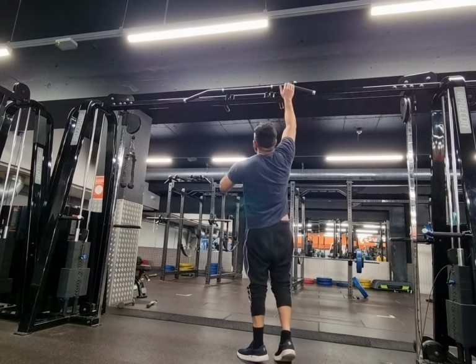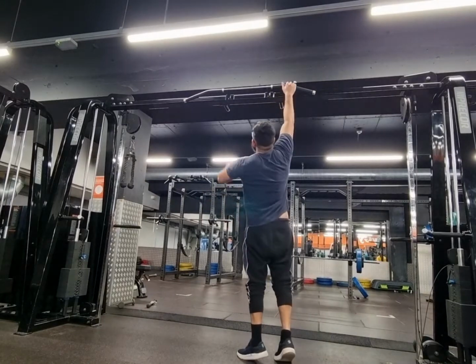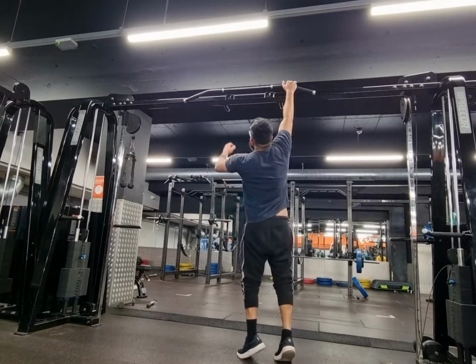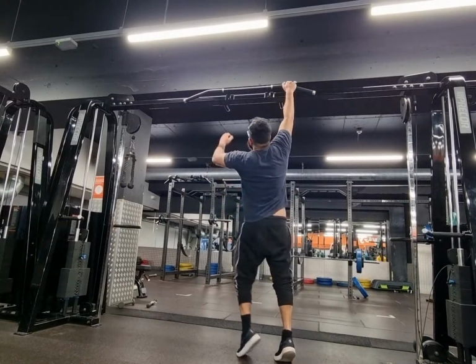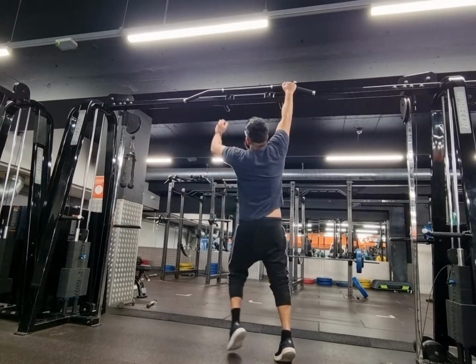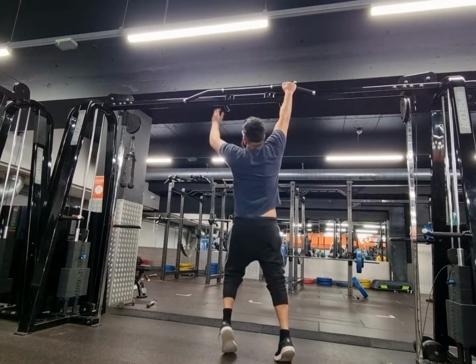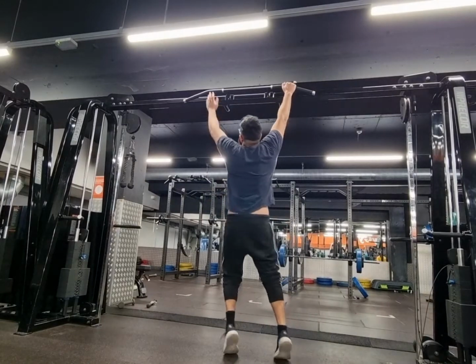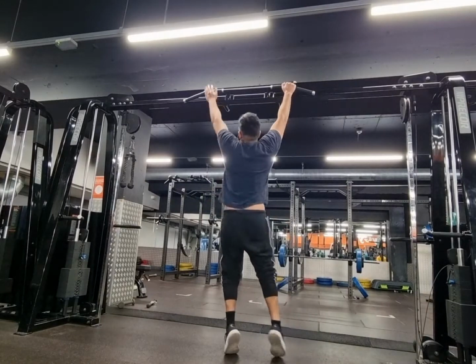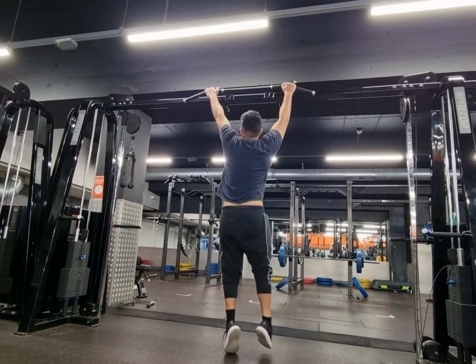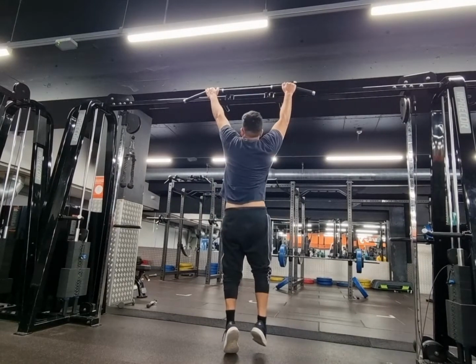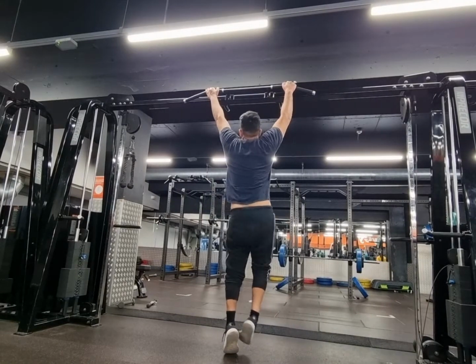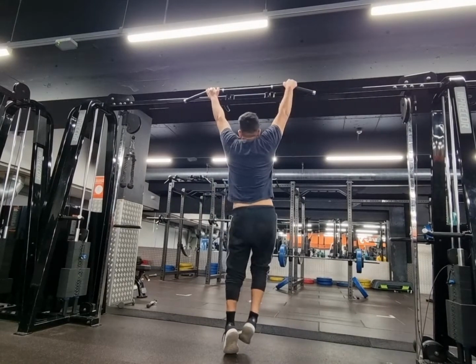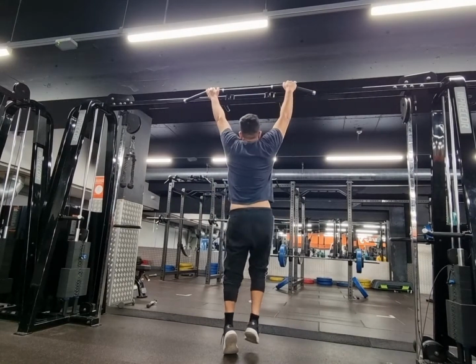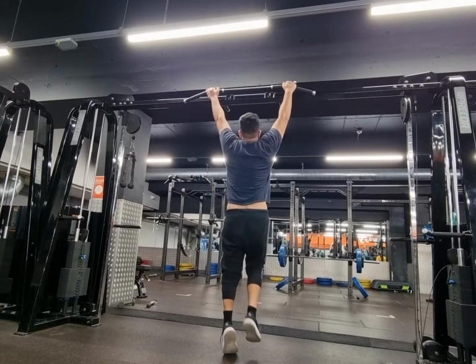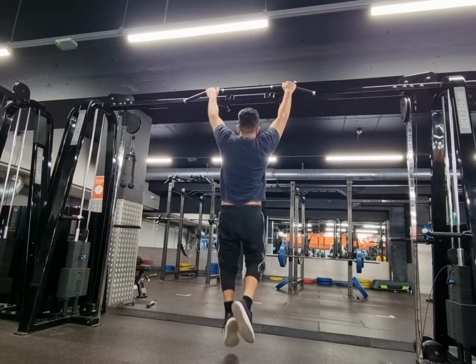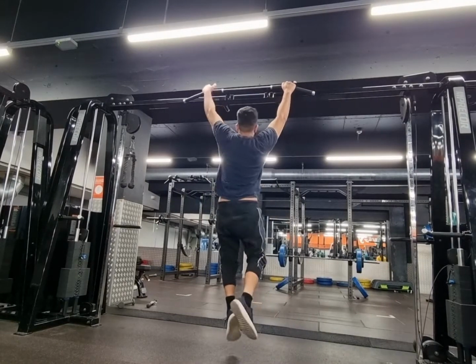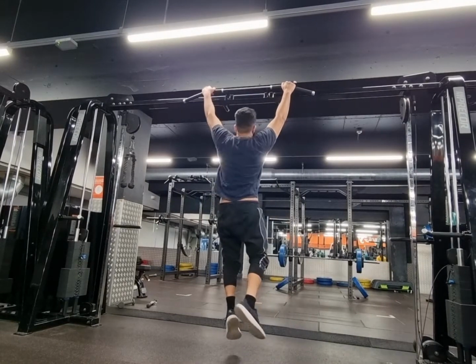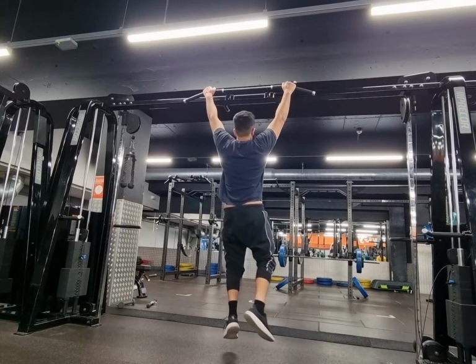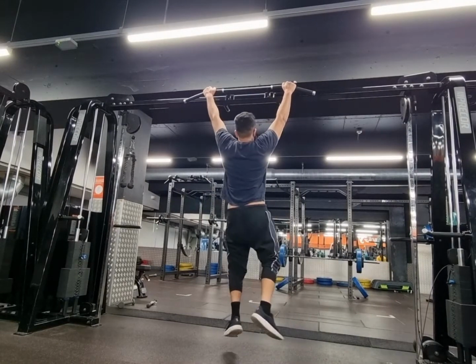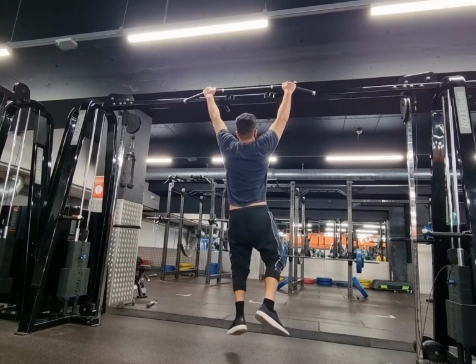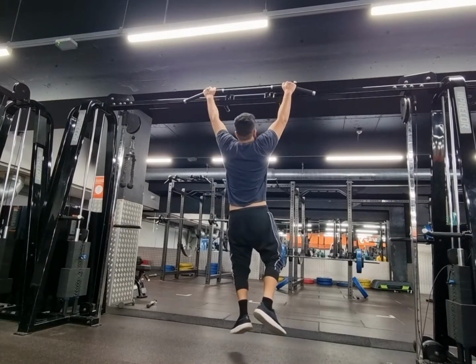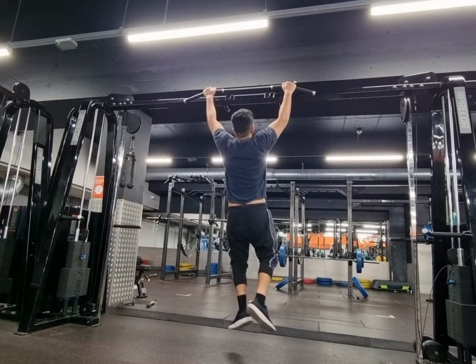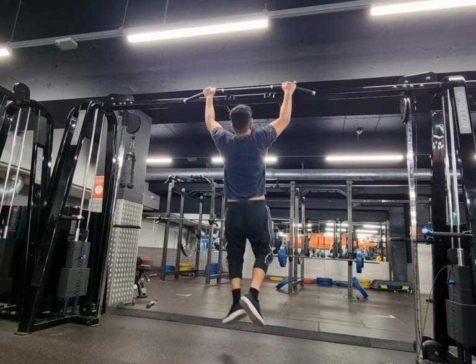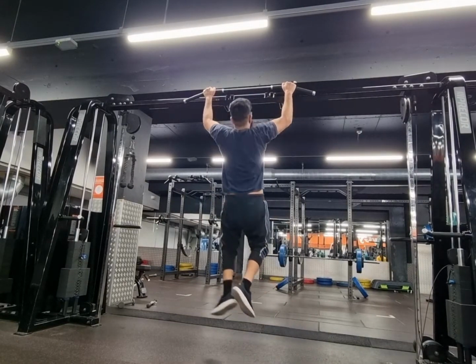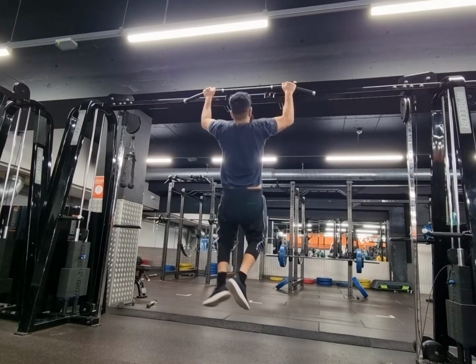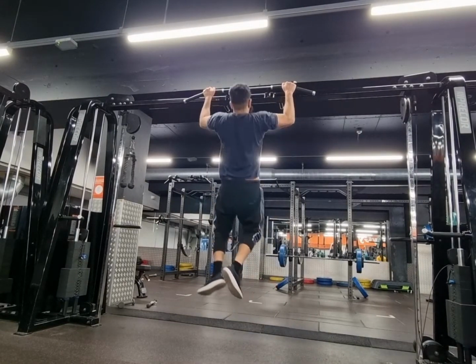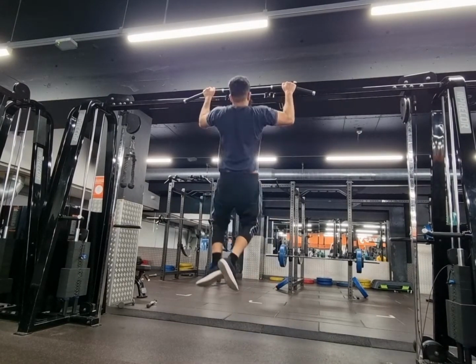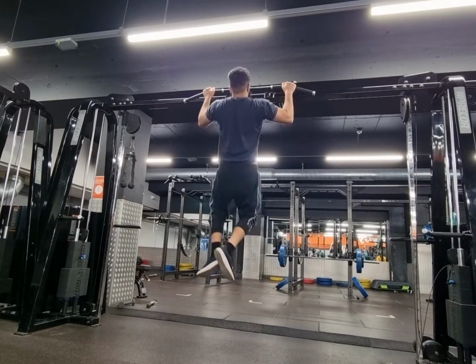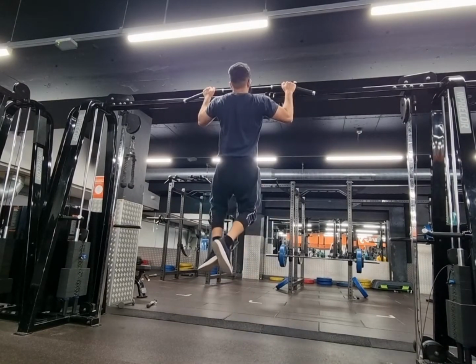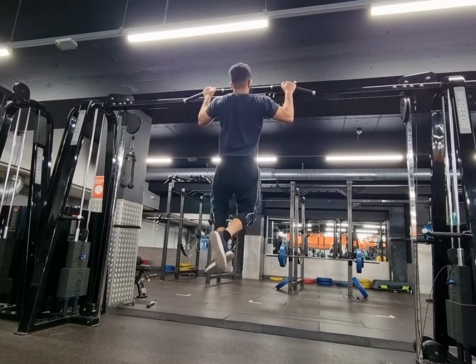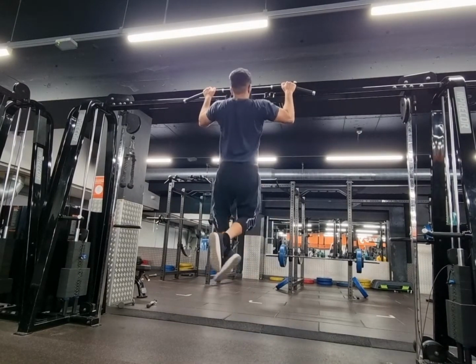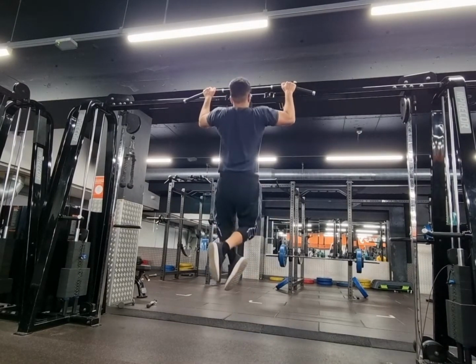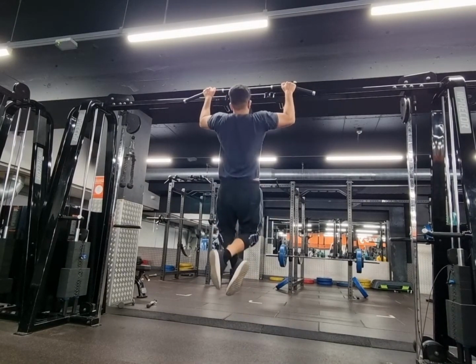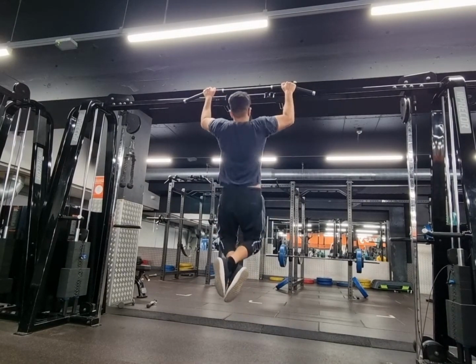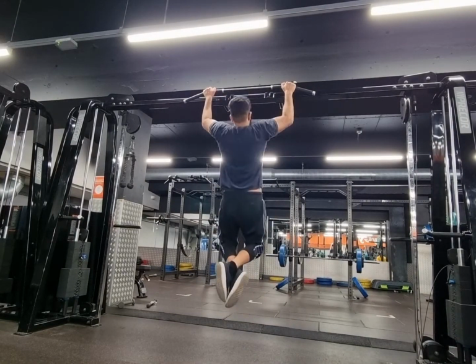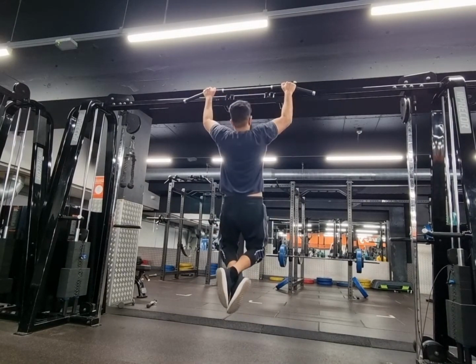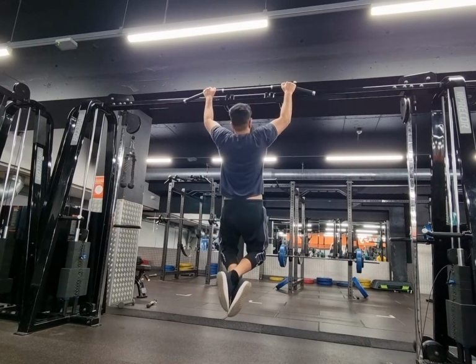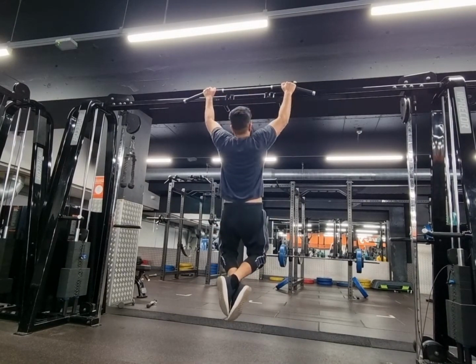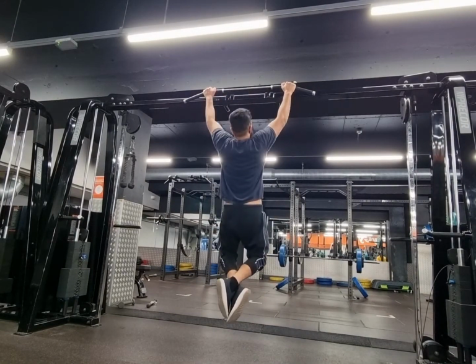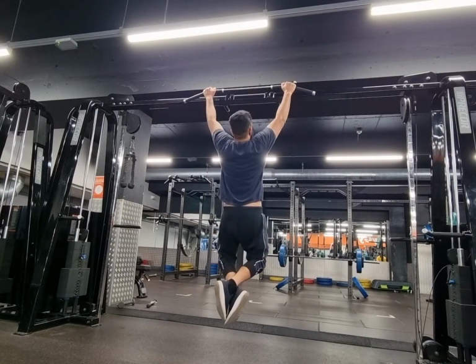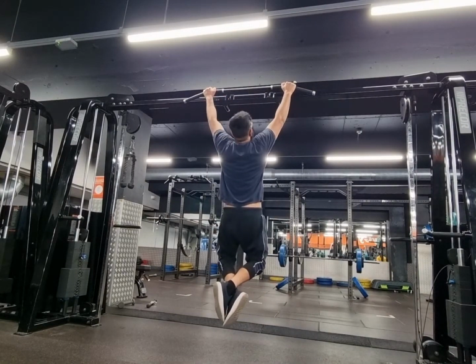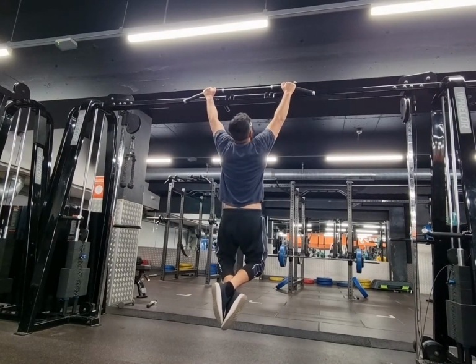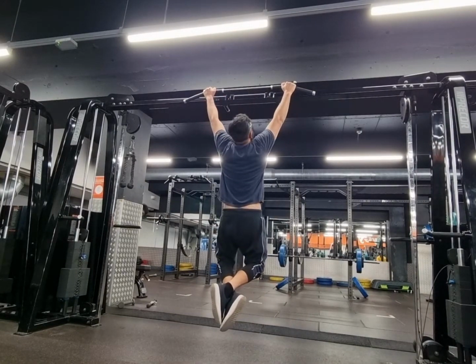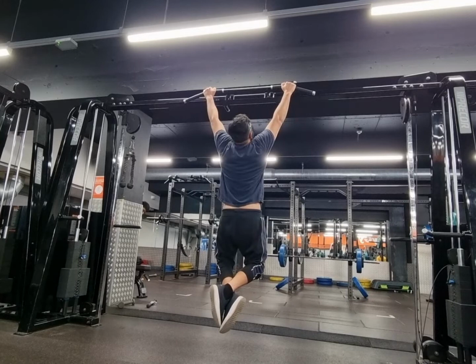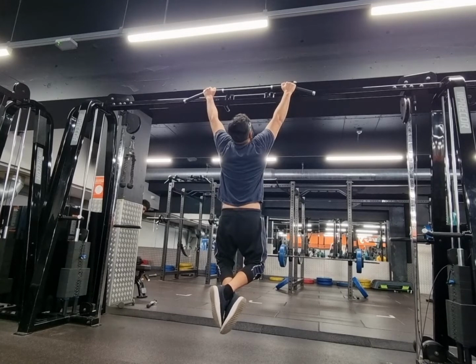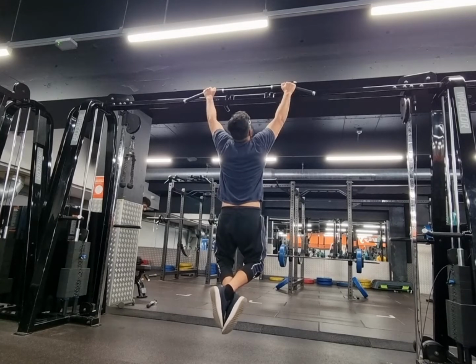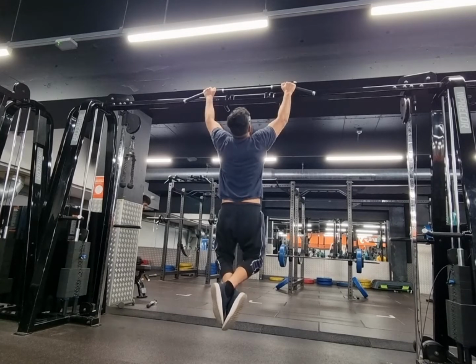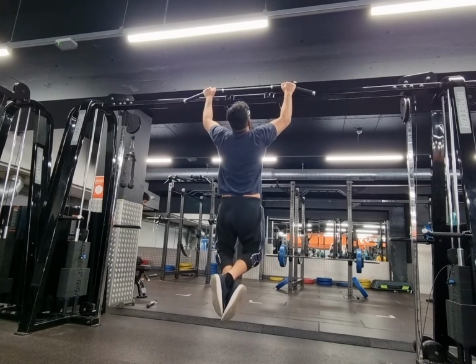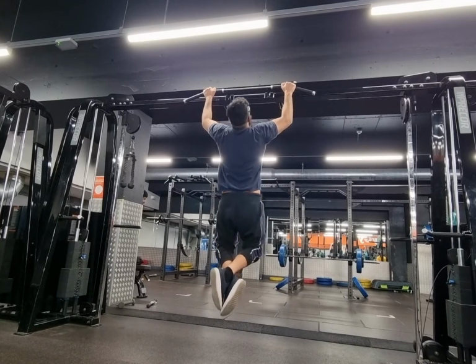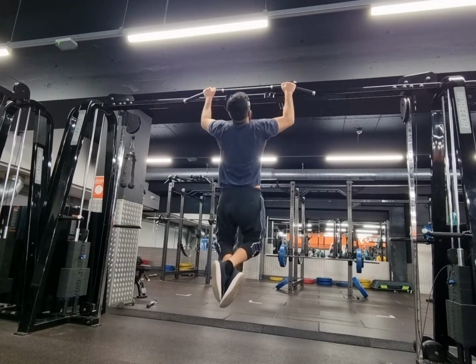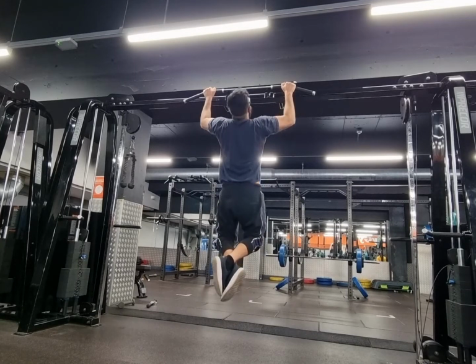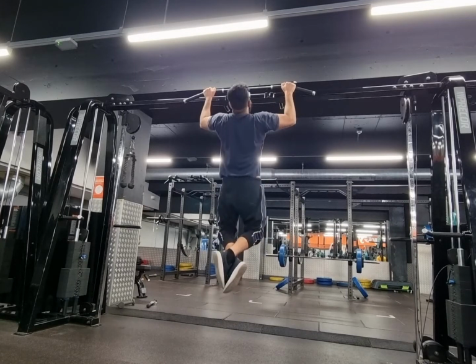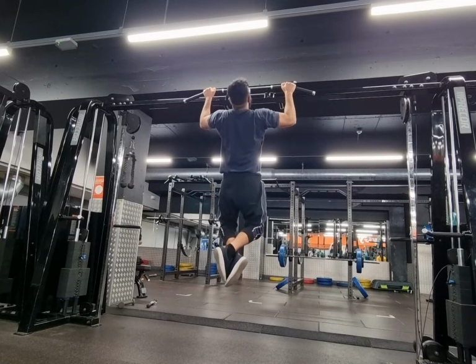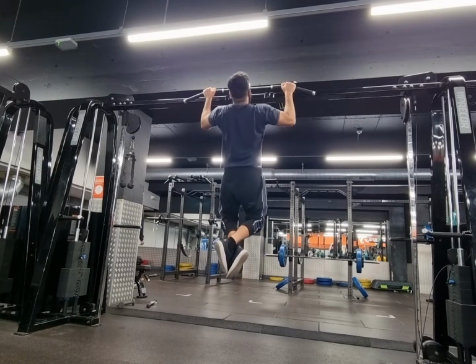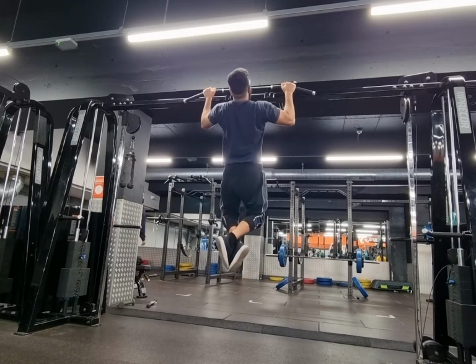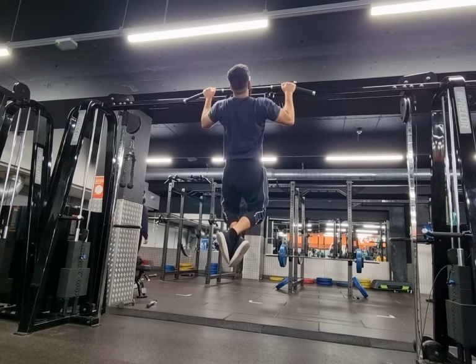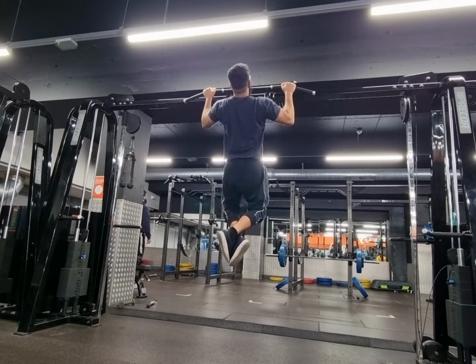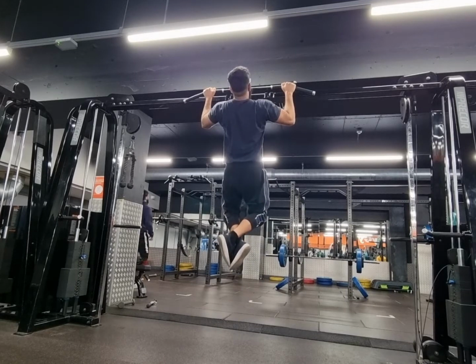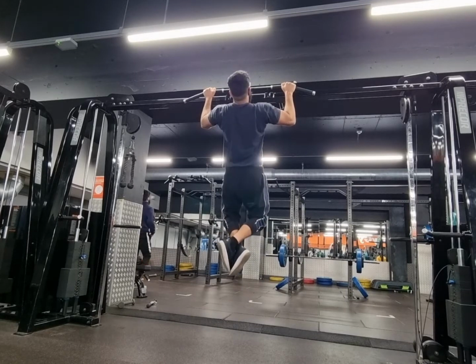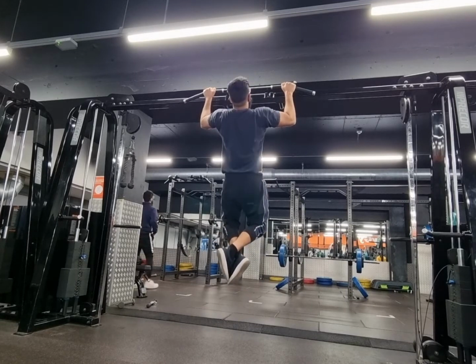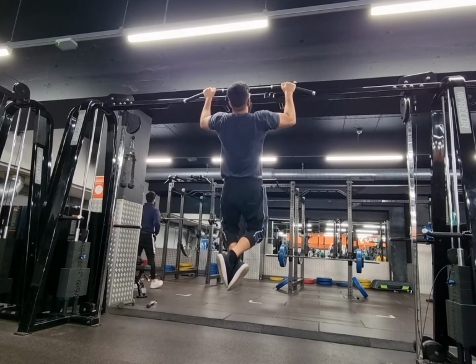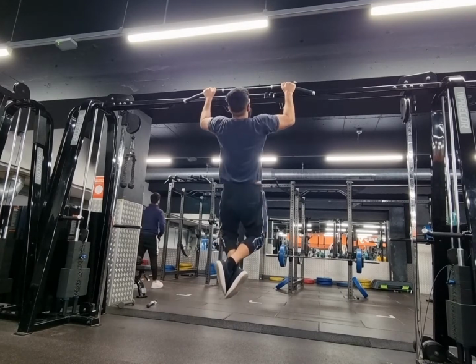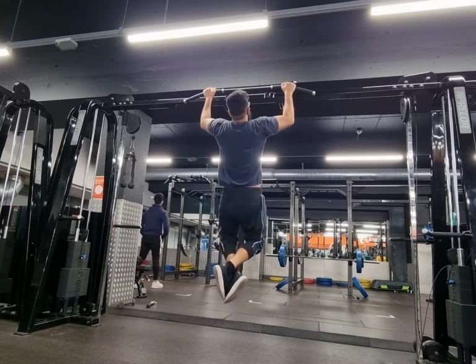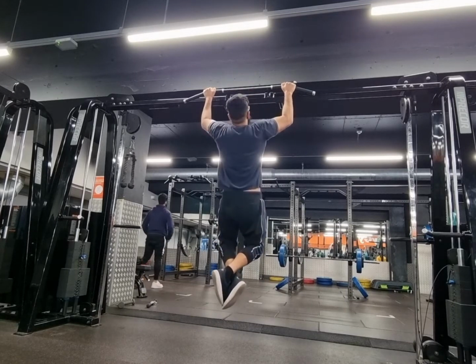Decided to do some pull-ups at the end to see how much I can do after a brutal session. I managed to get three, so yeah, I'm quite happy with that.